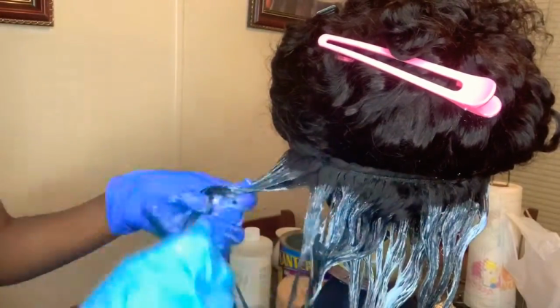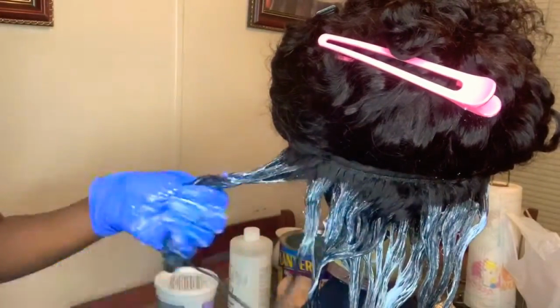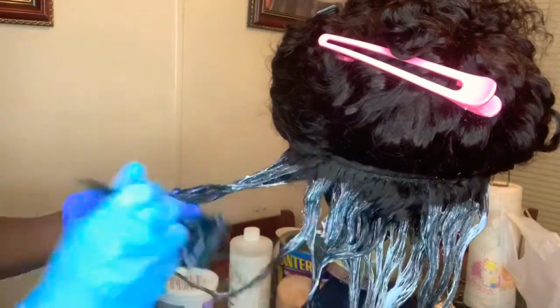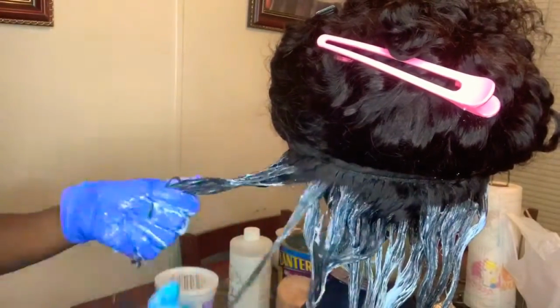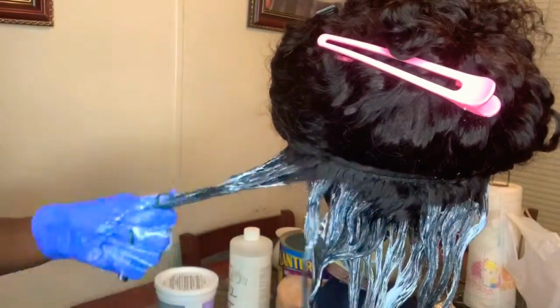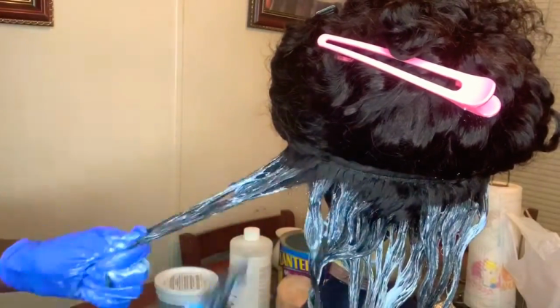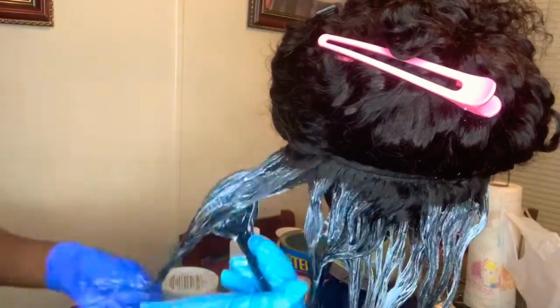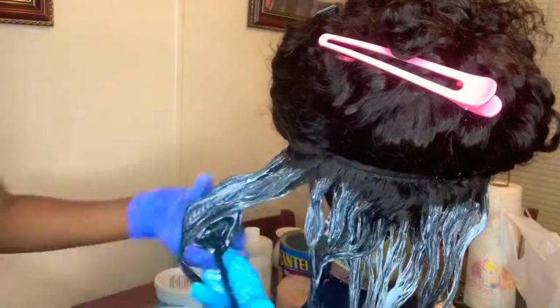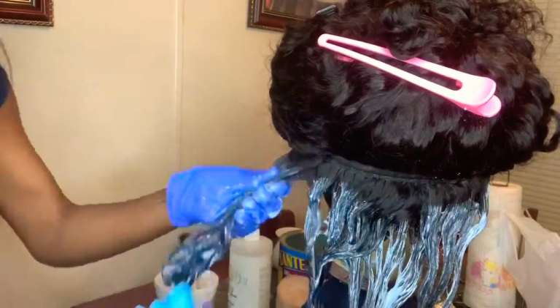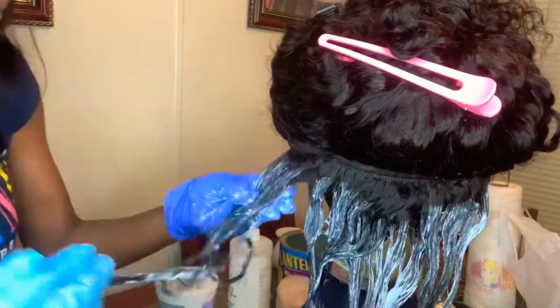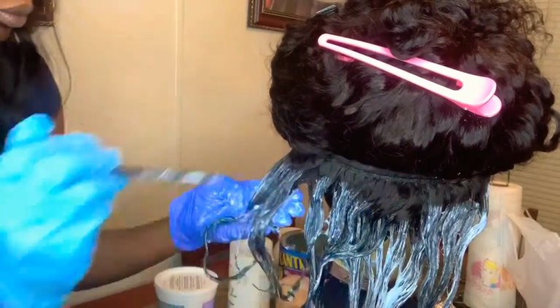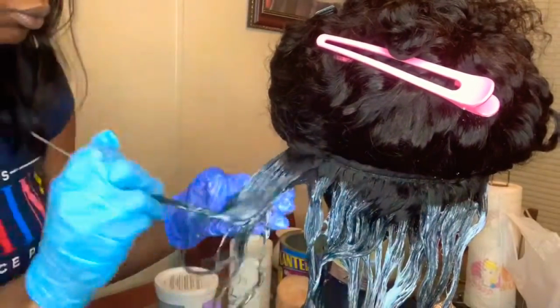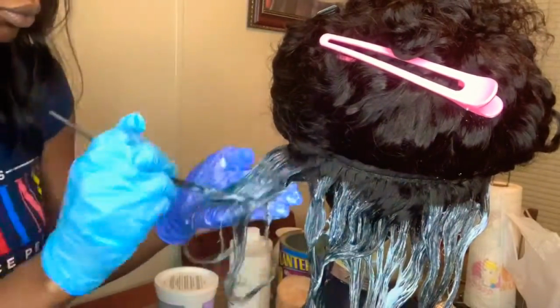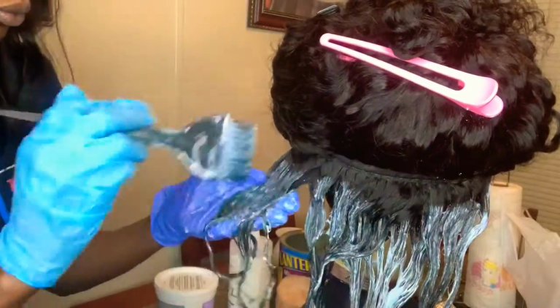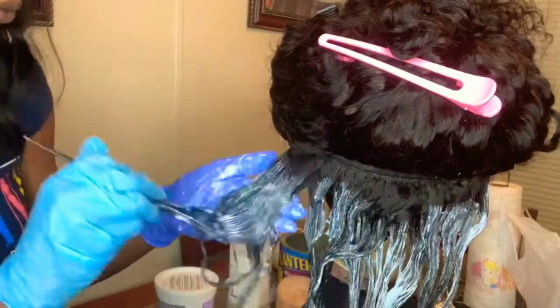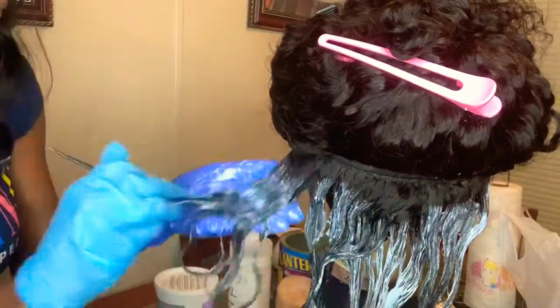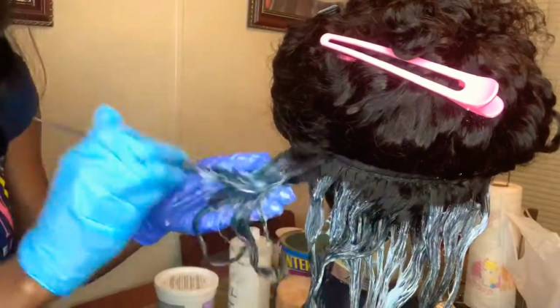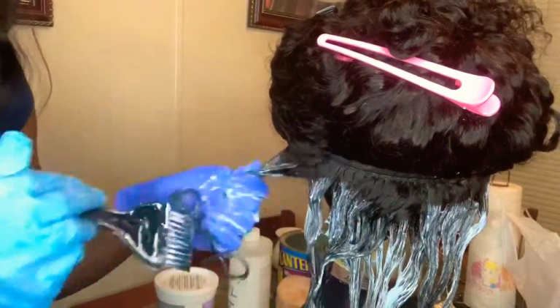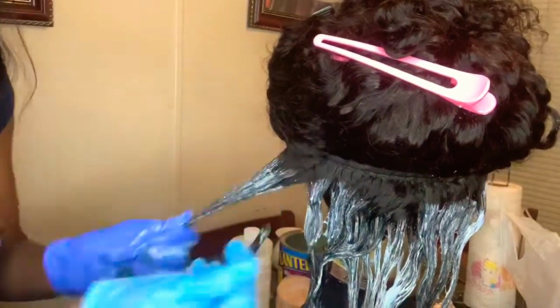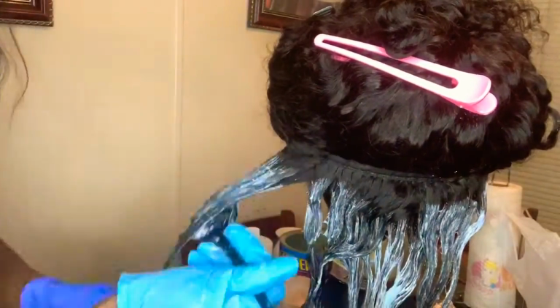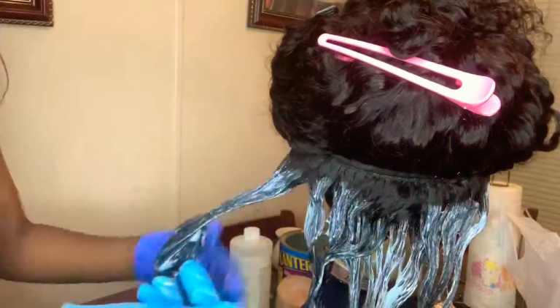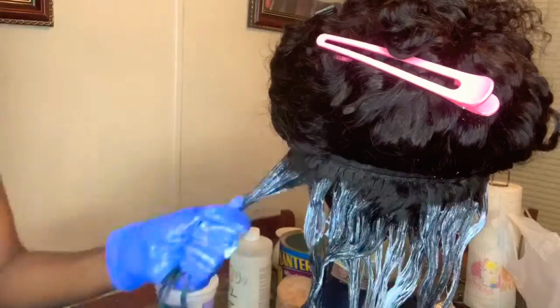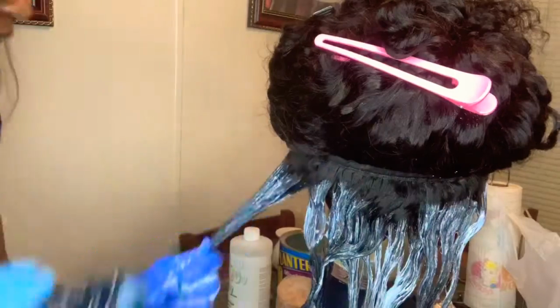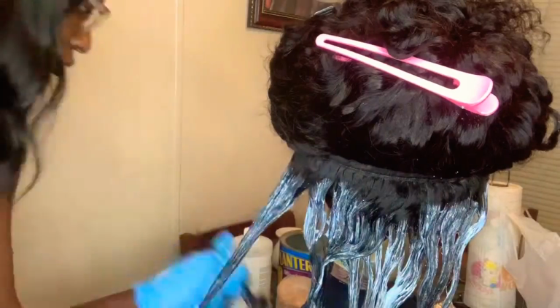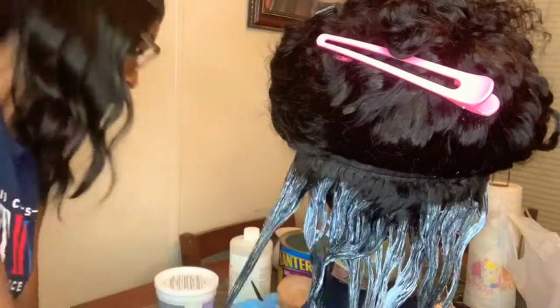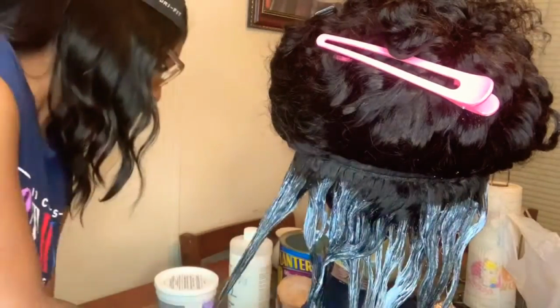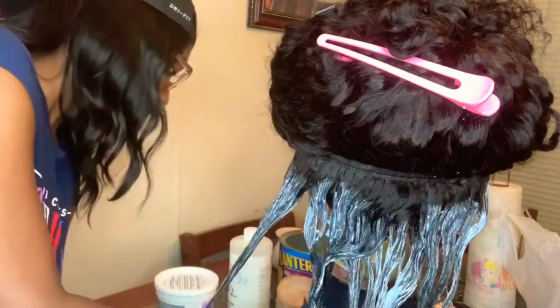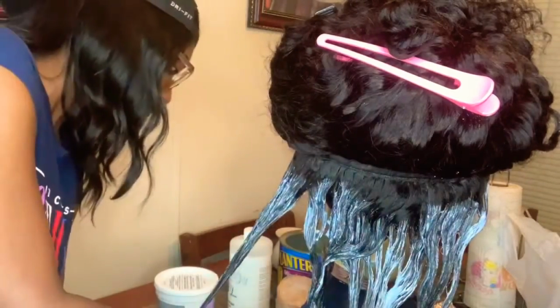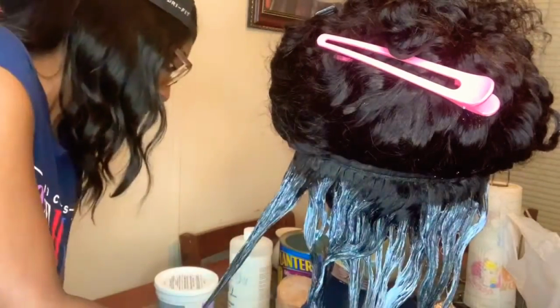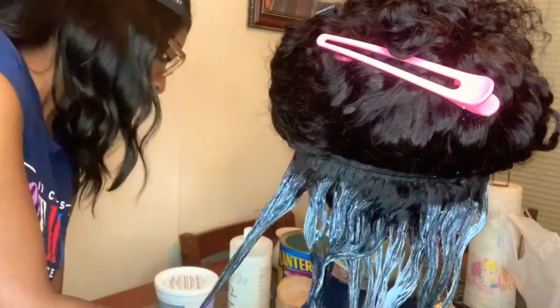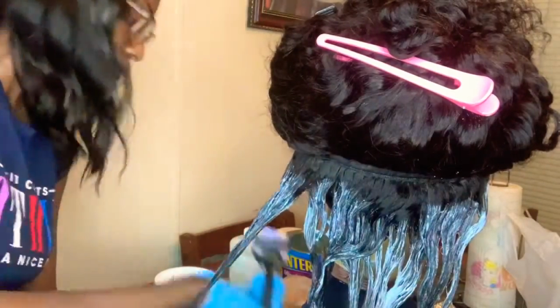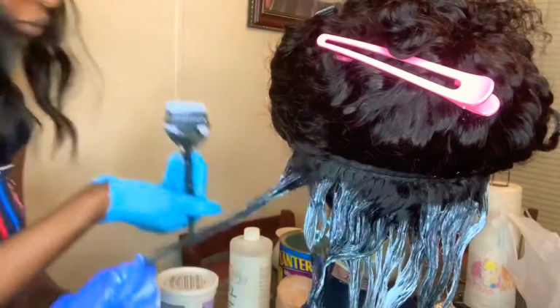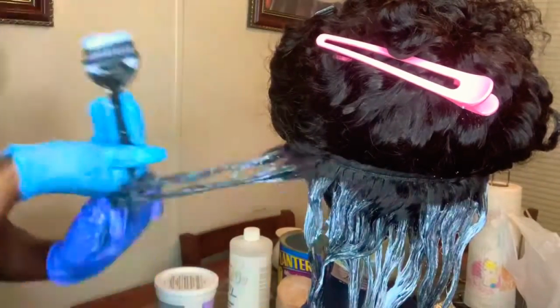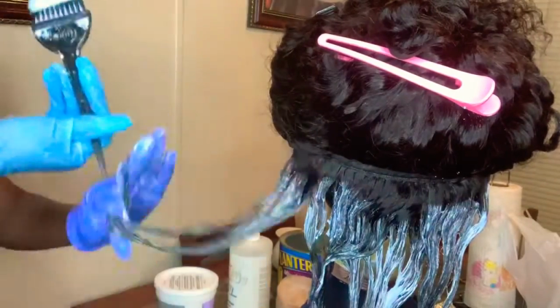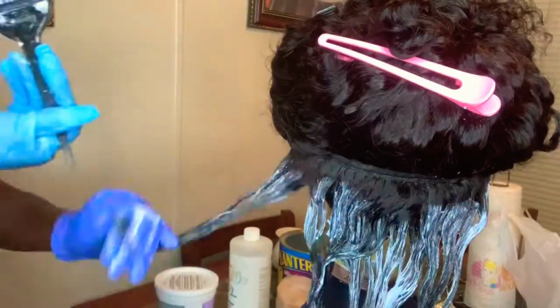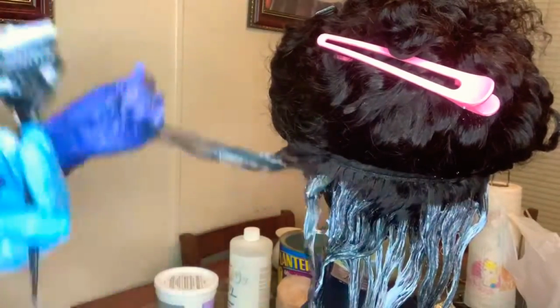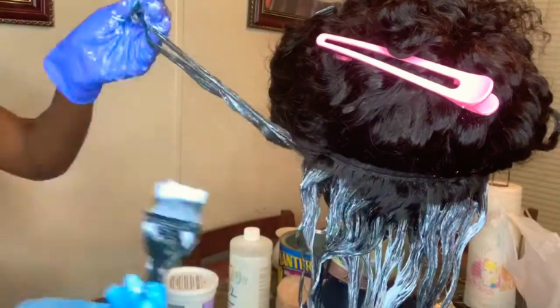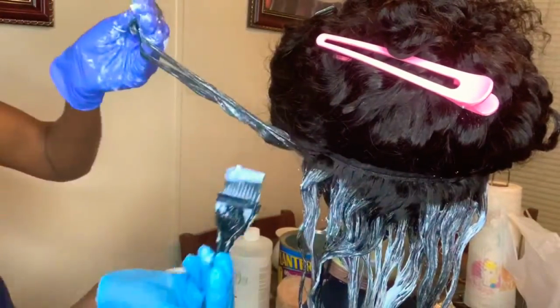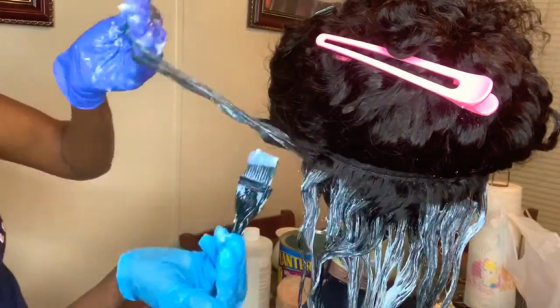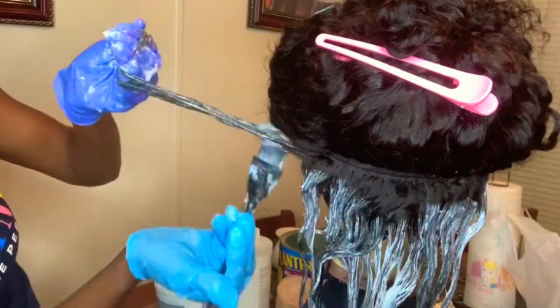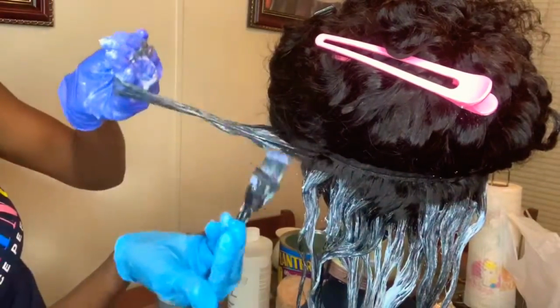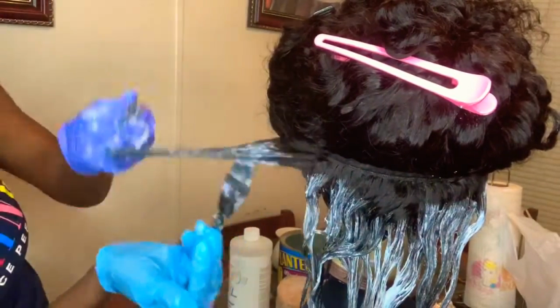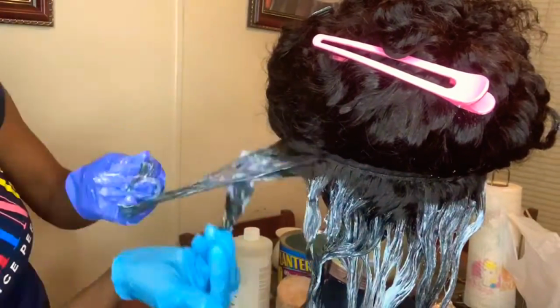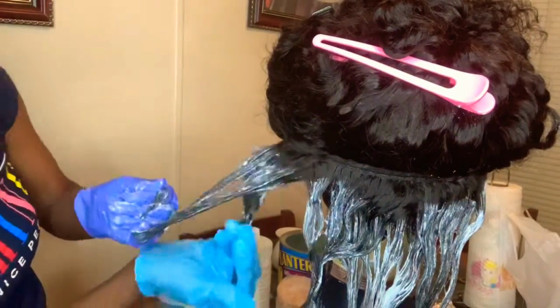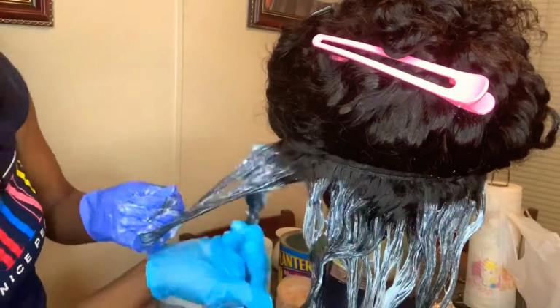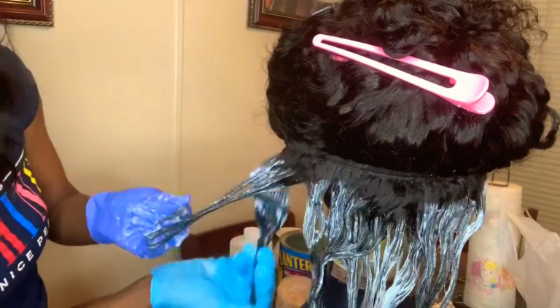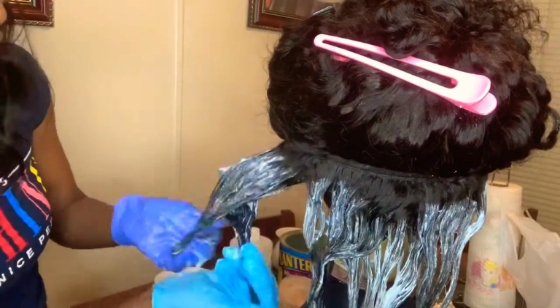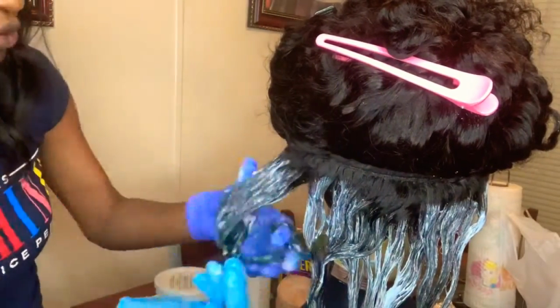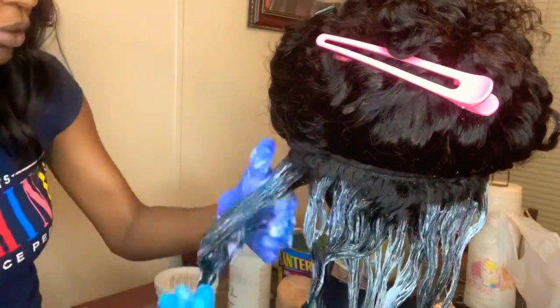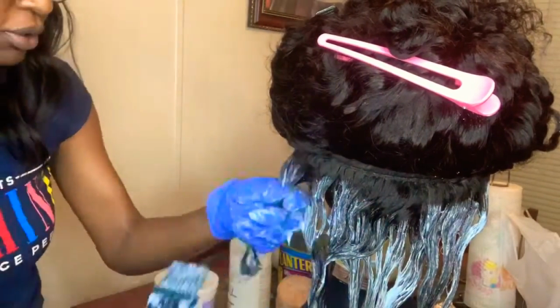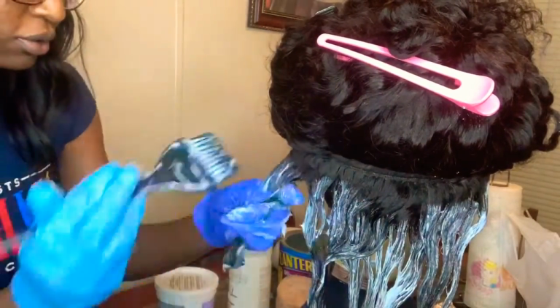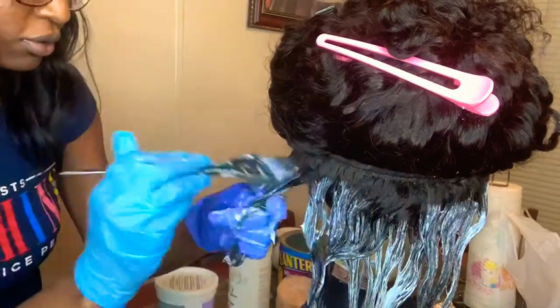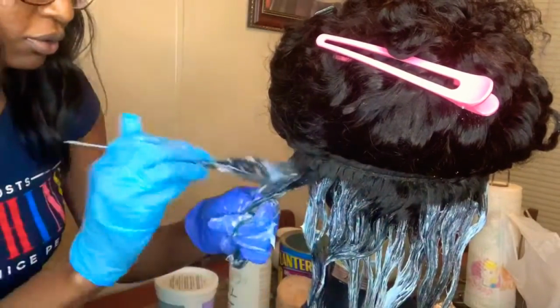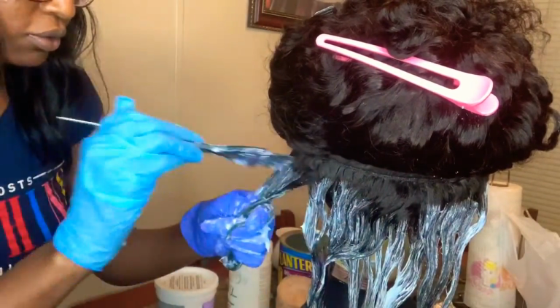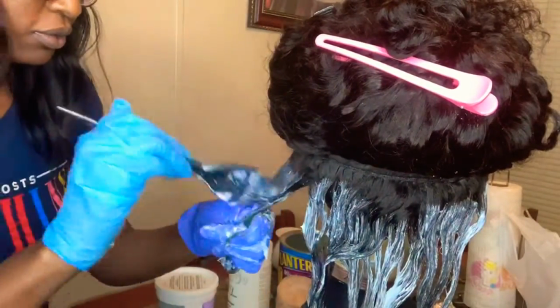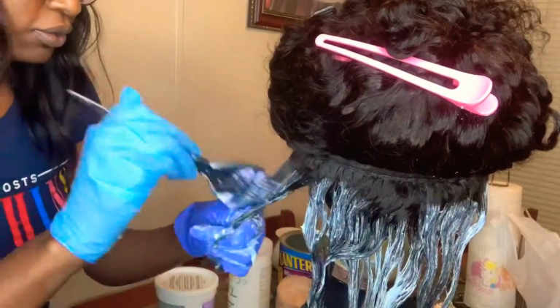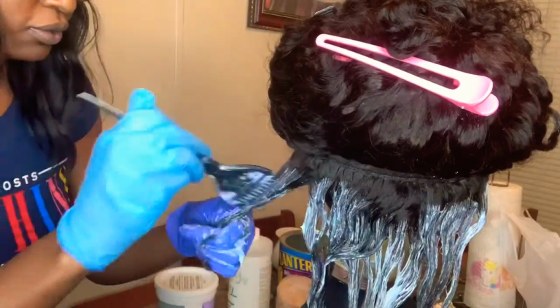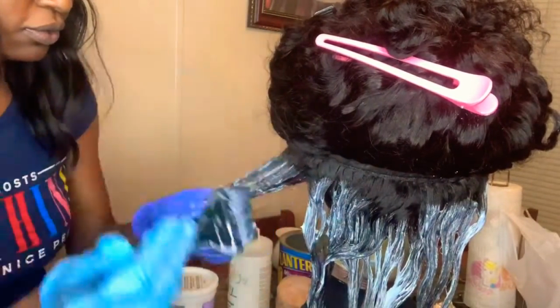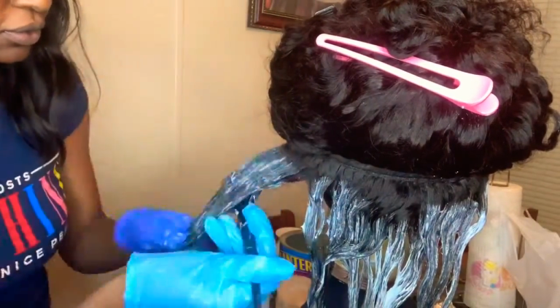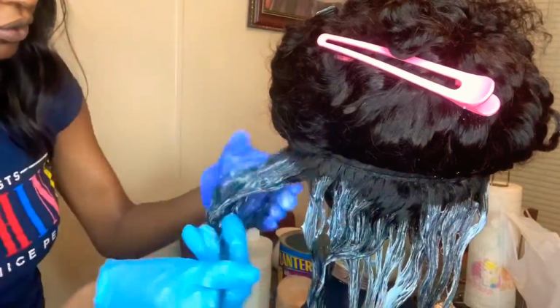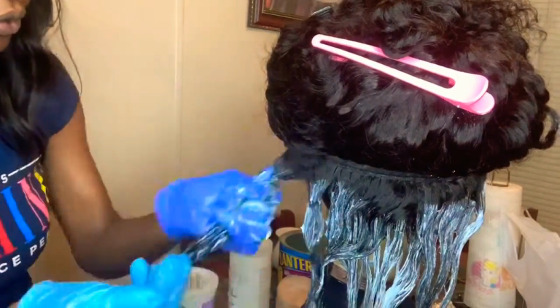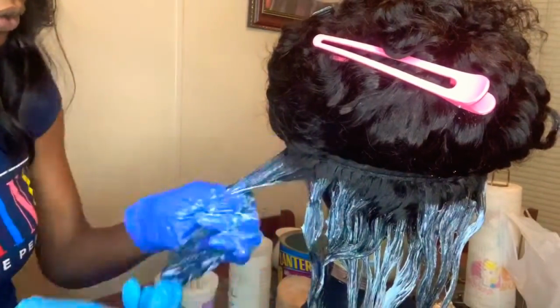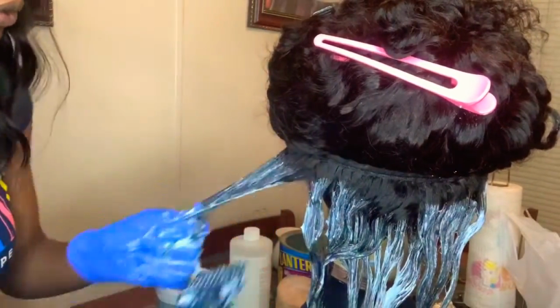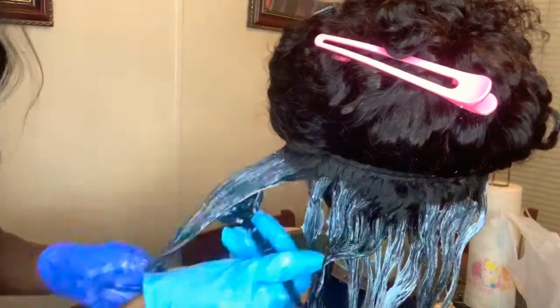Make sure you saturate the hair with bleach or your mixture — that is very important.